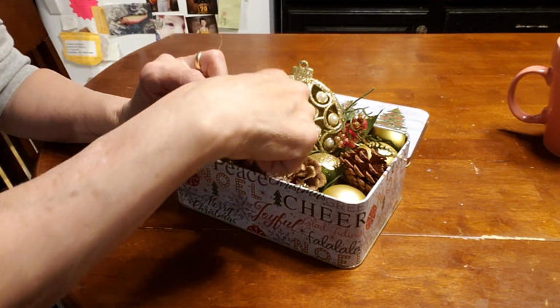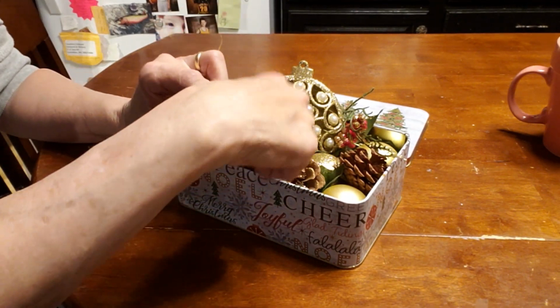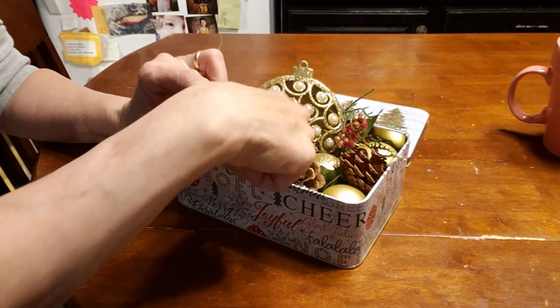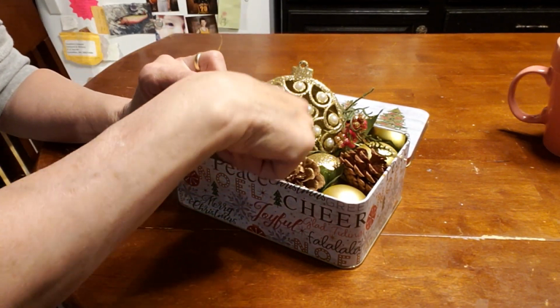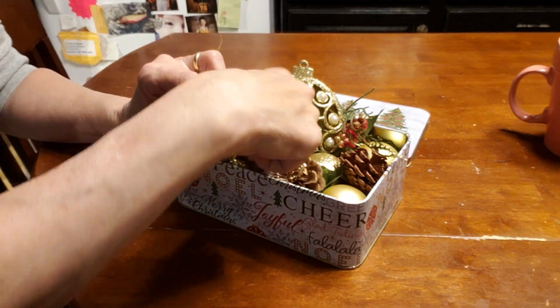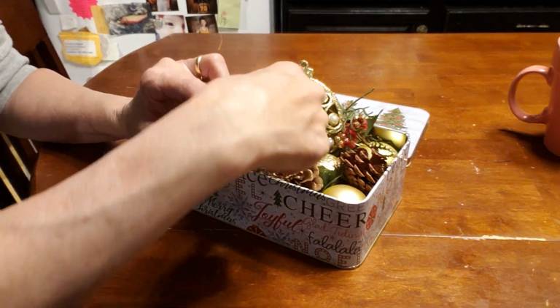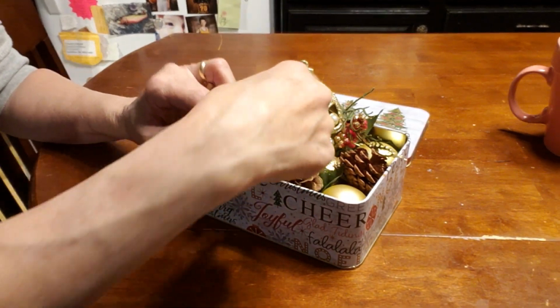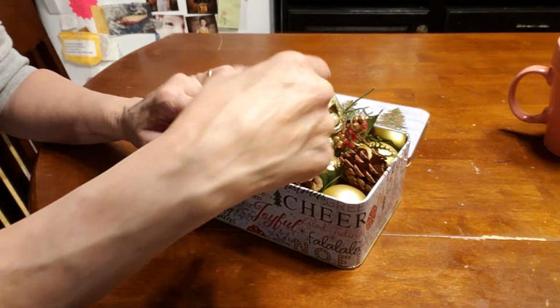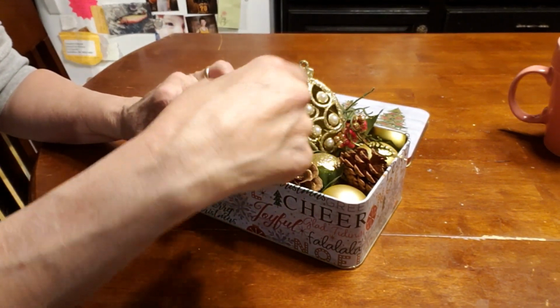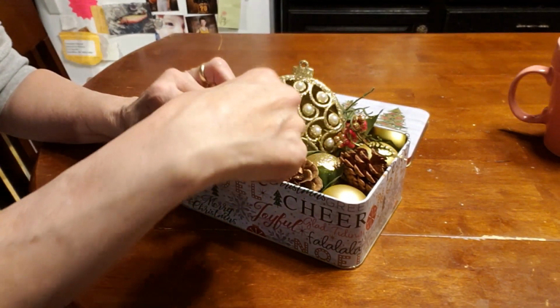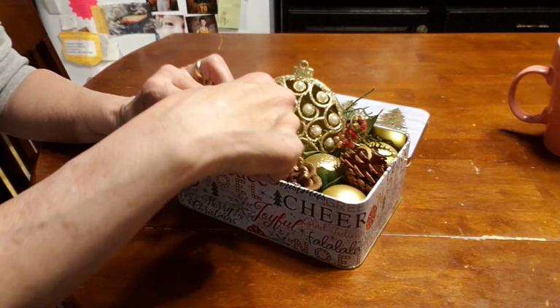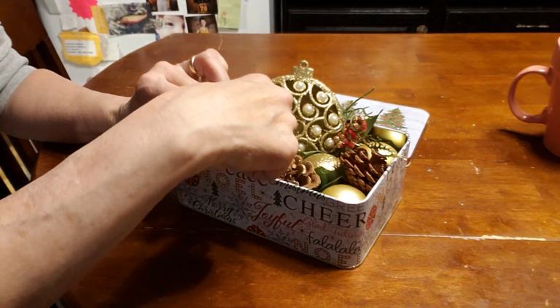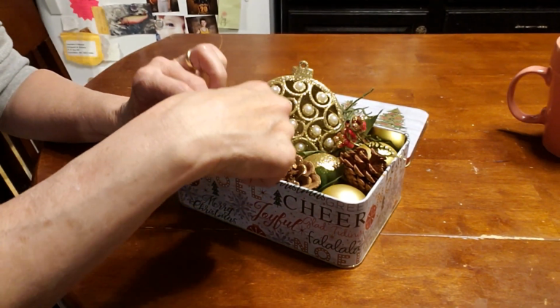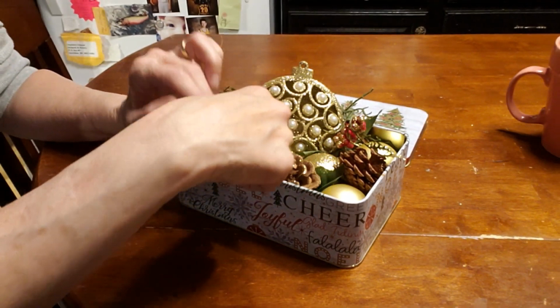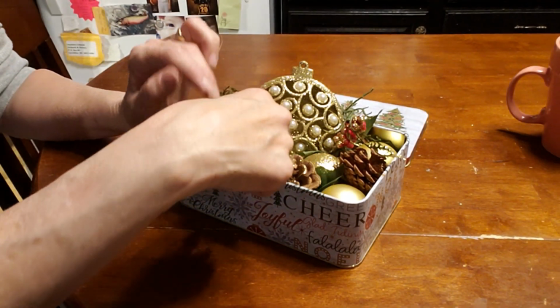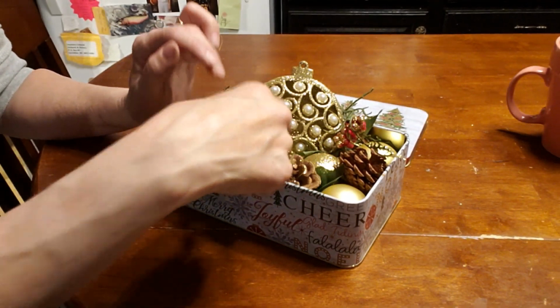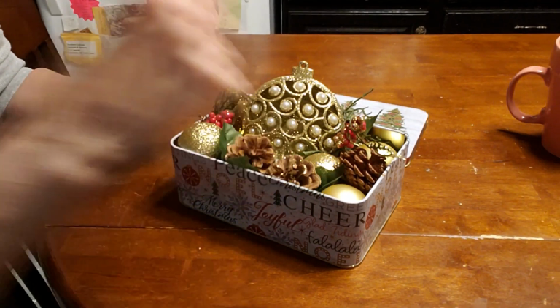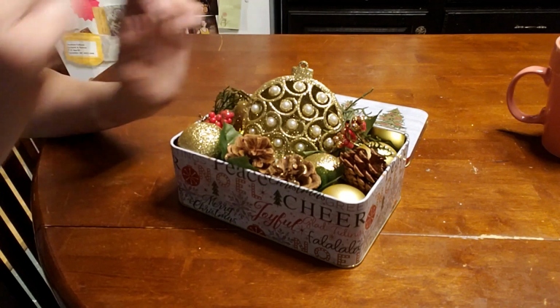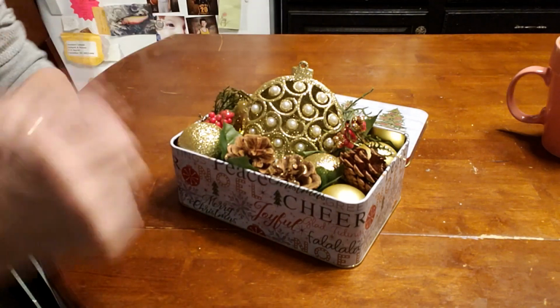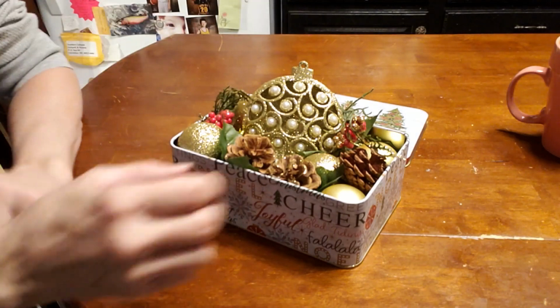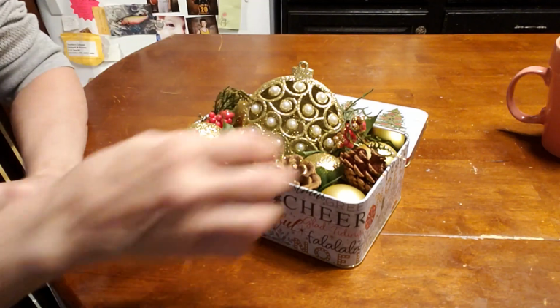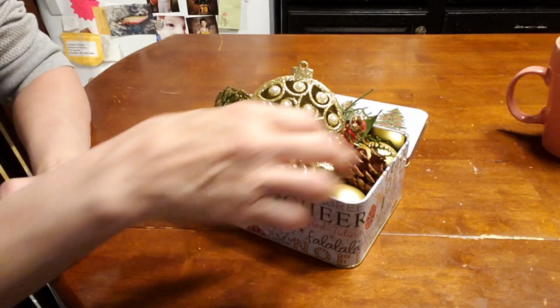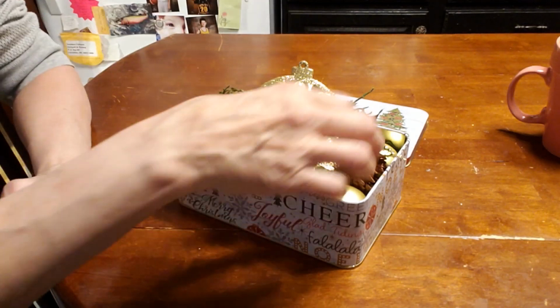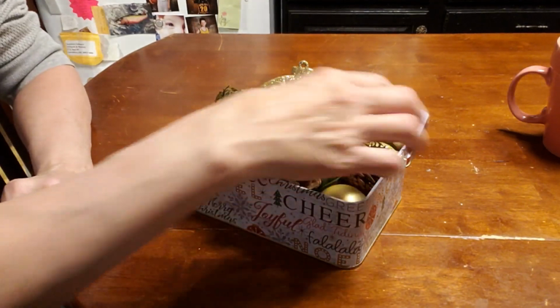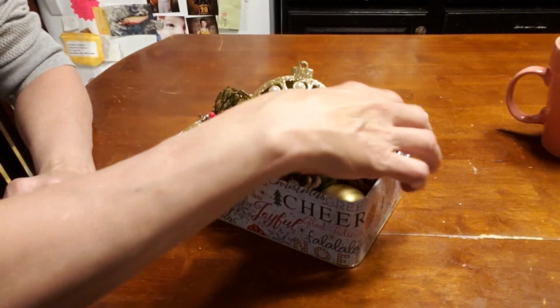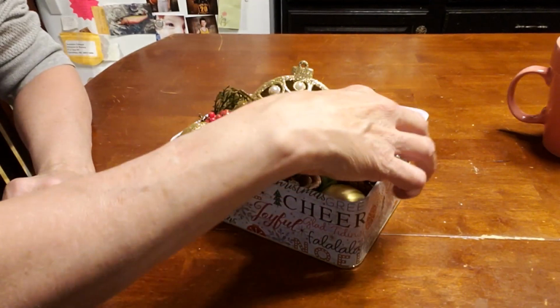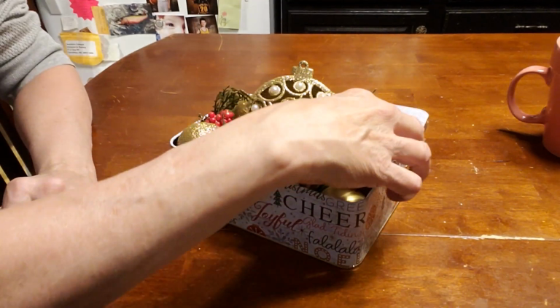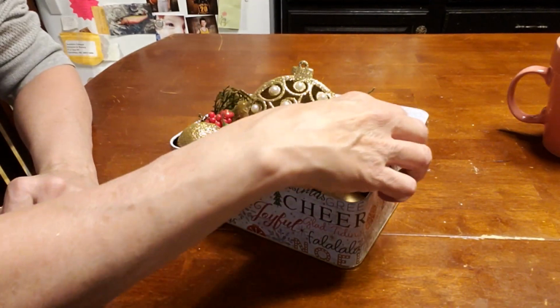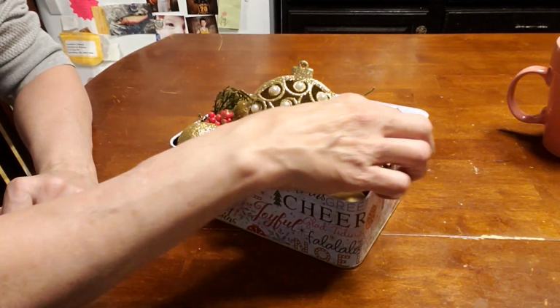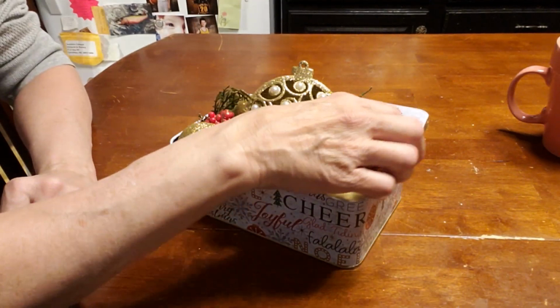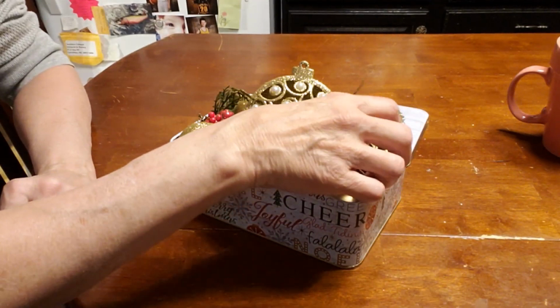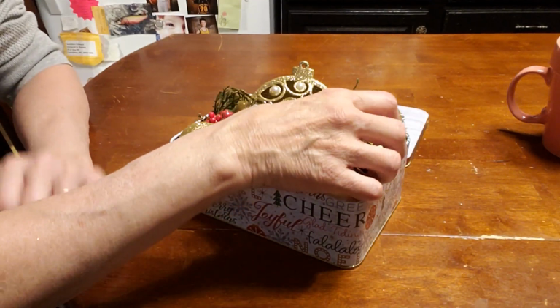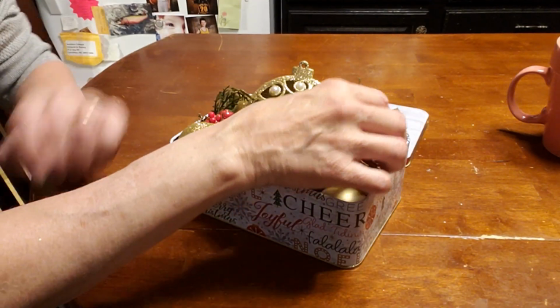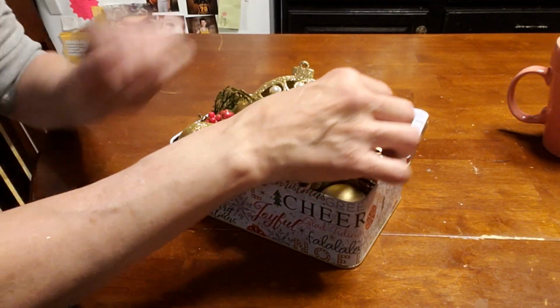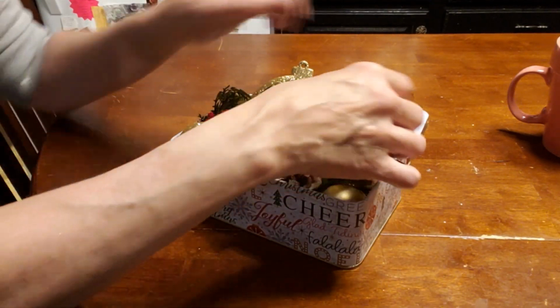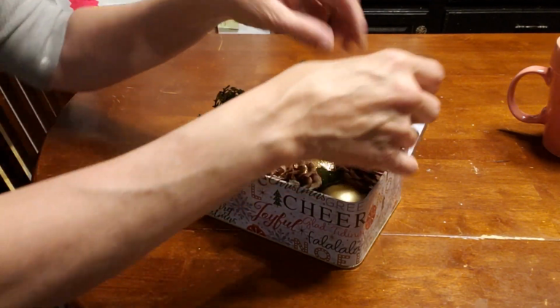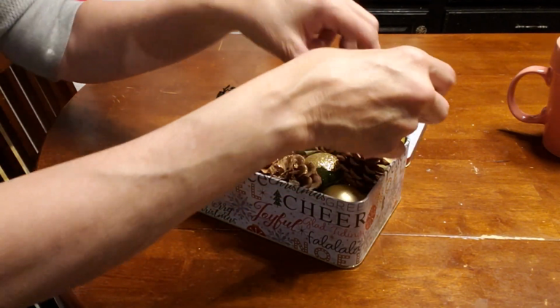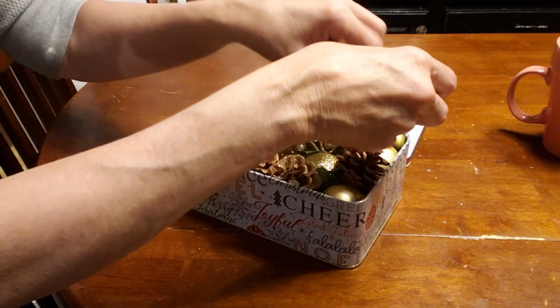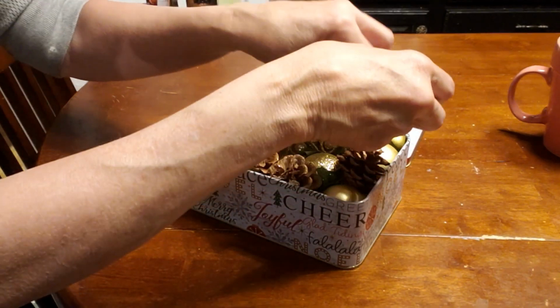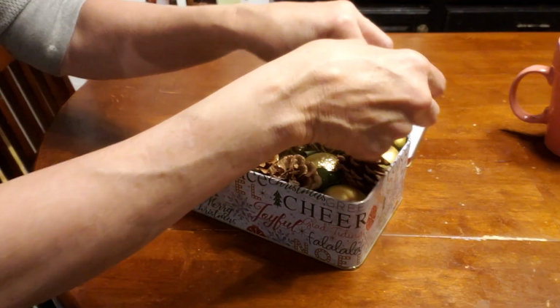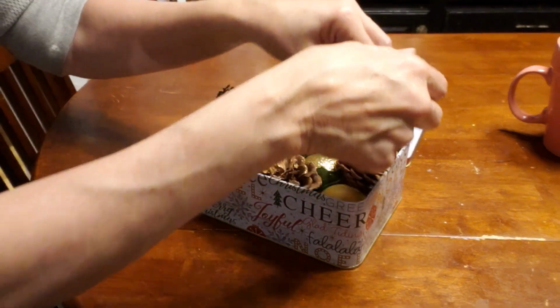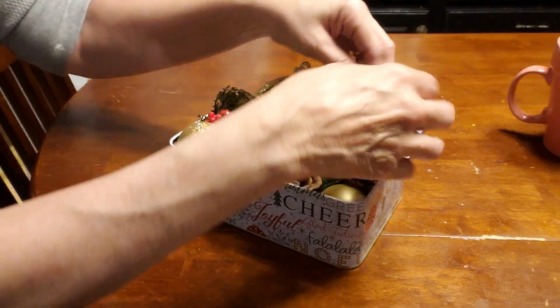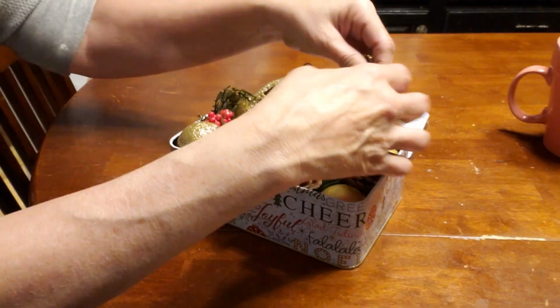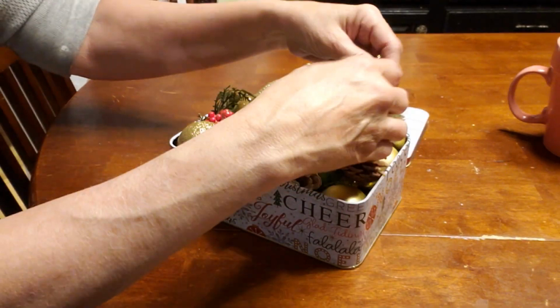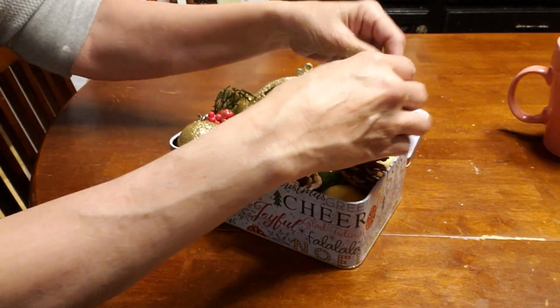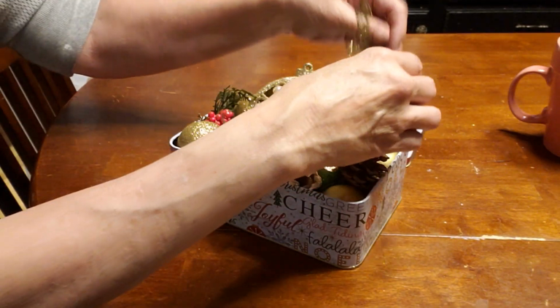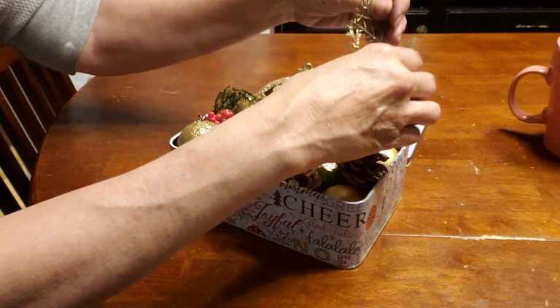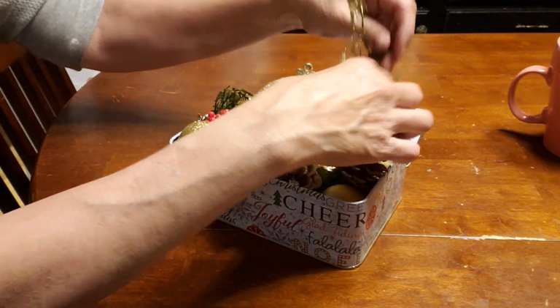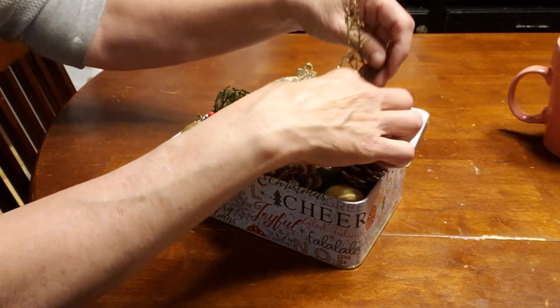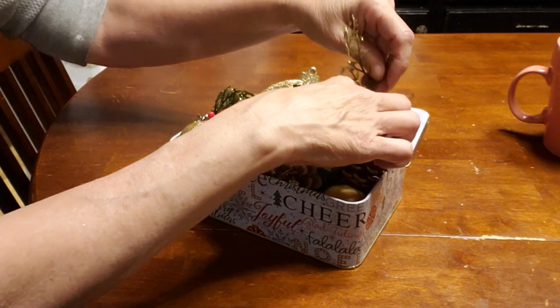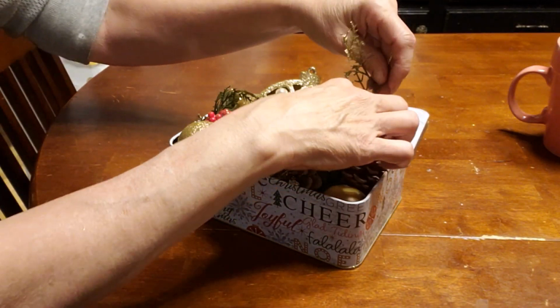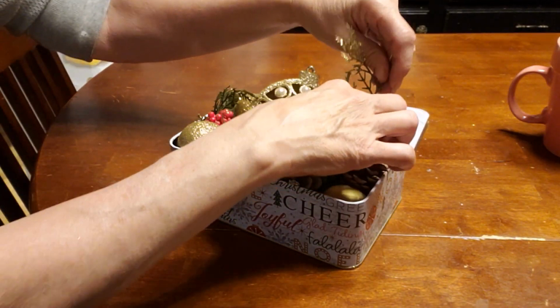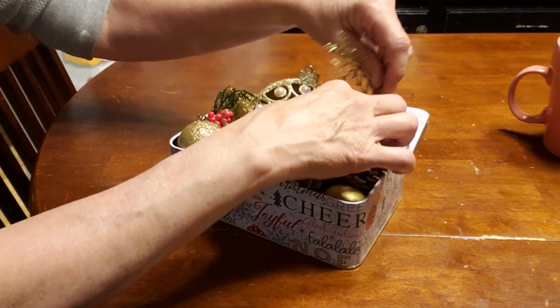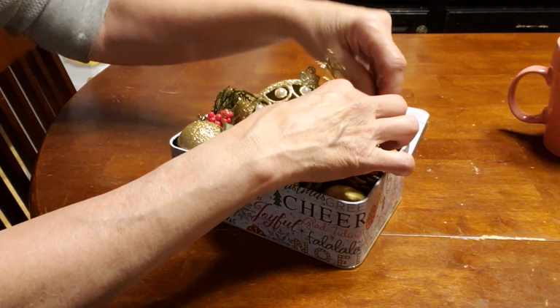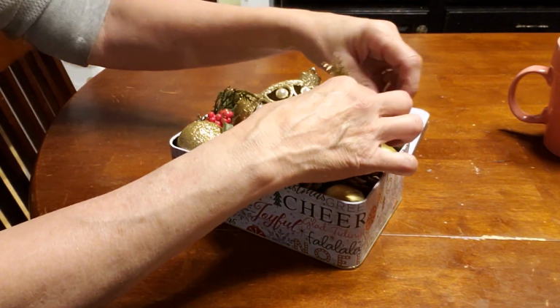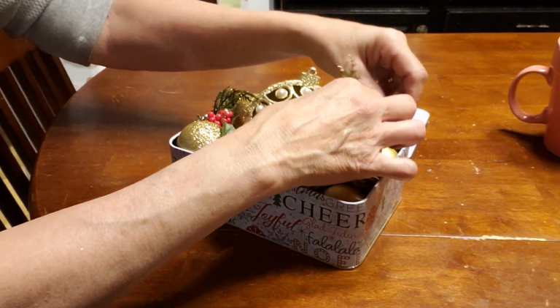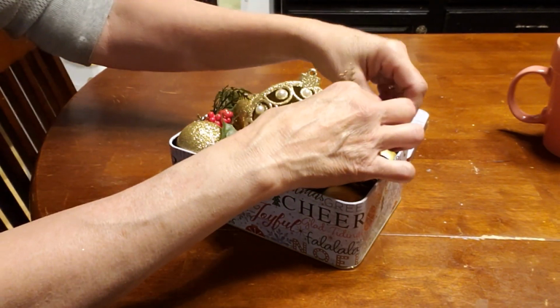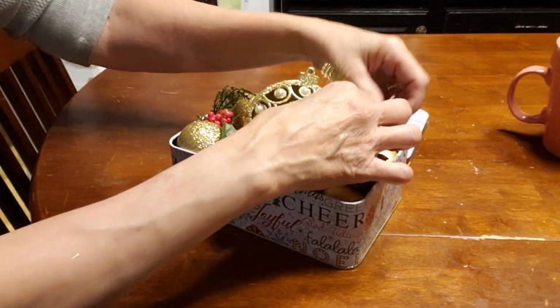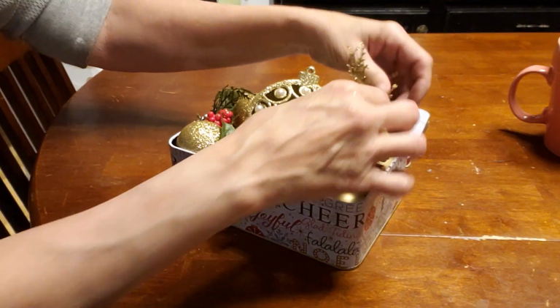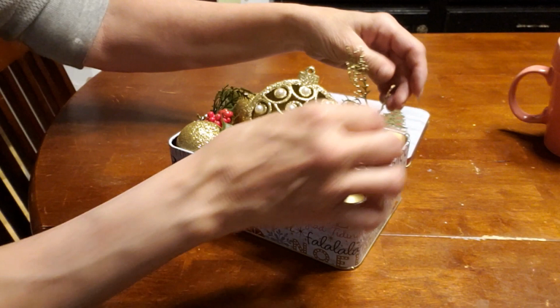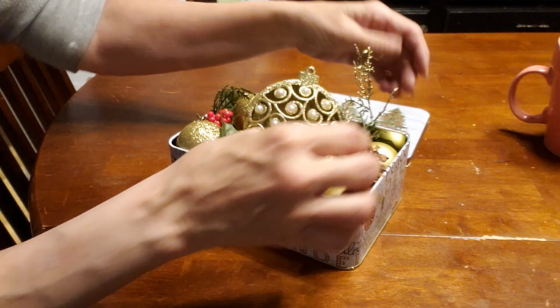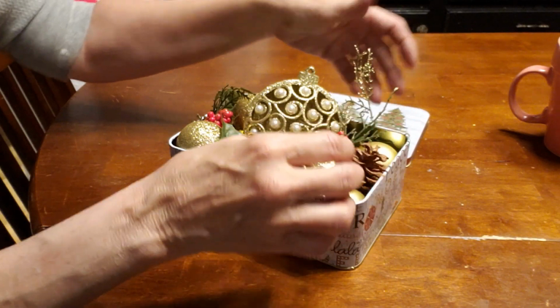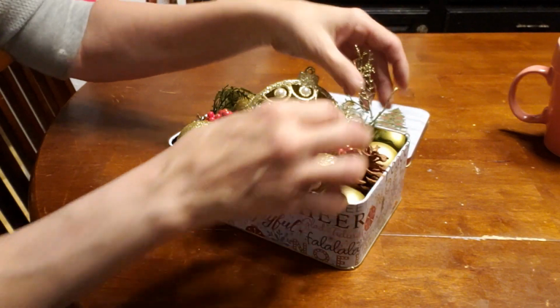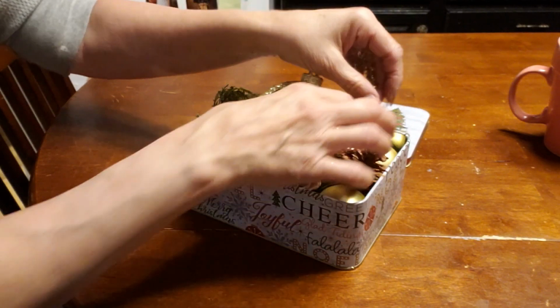So I'm going to throw that challenge out to you guys — what can you come up with for $5 for the Christmas challenge?